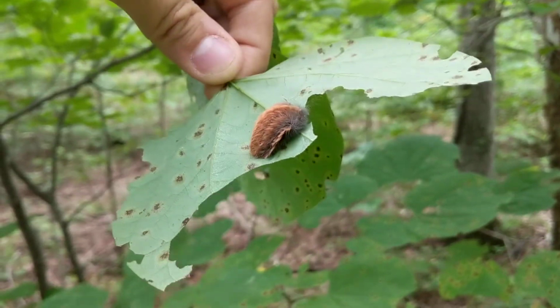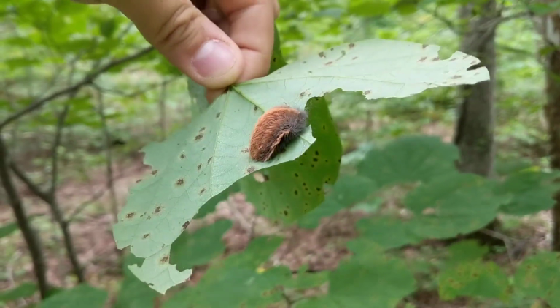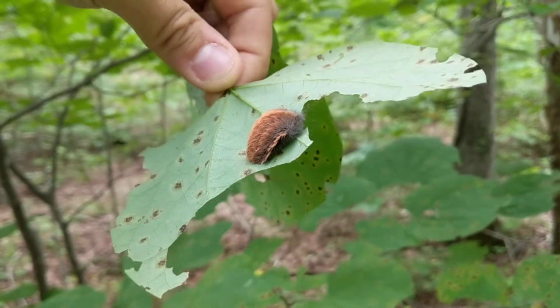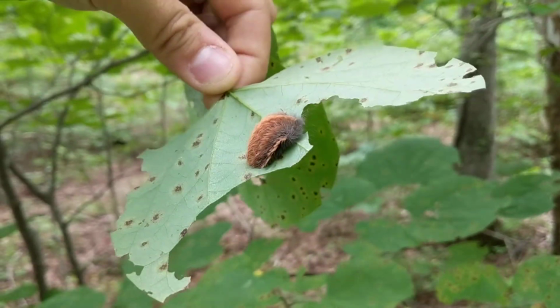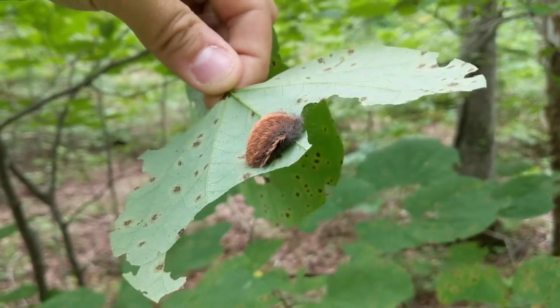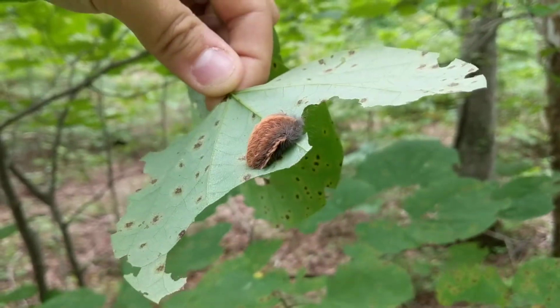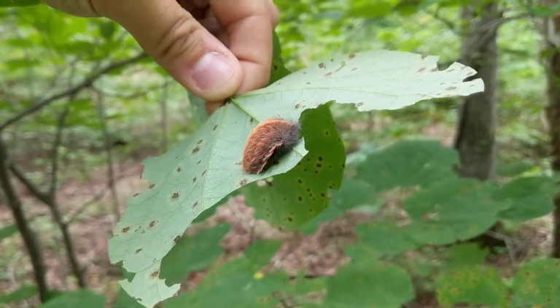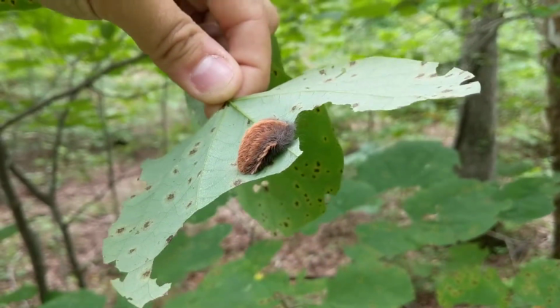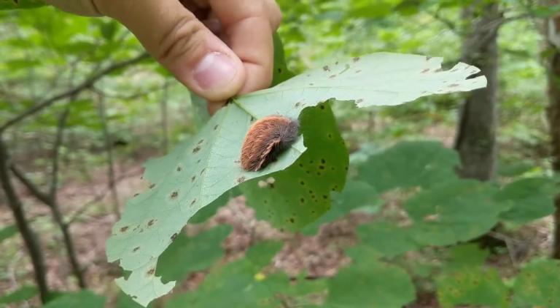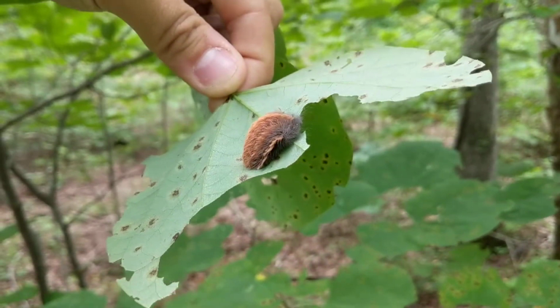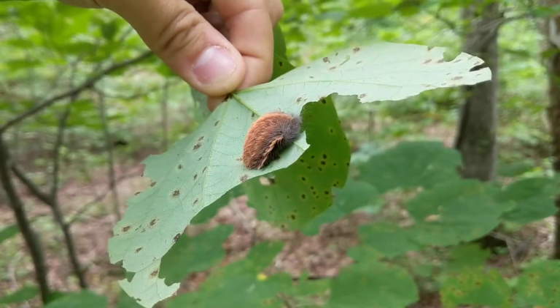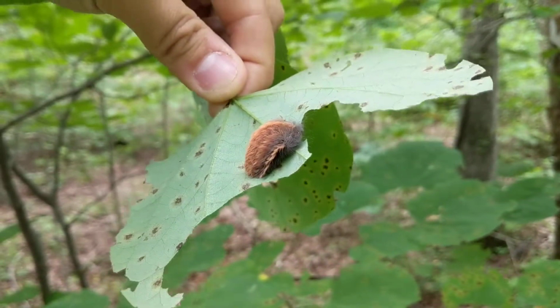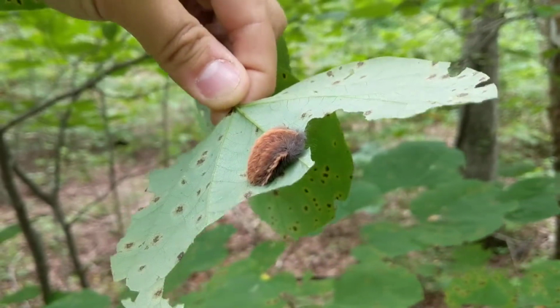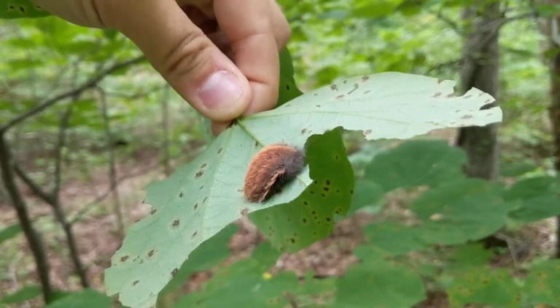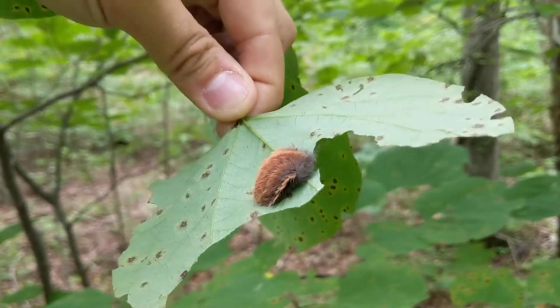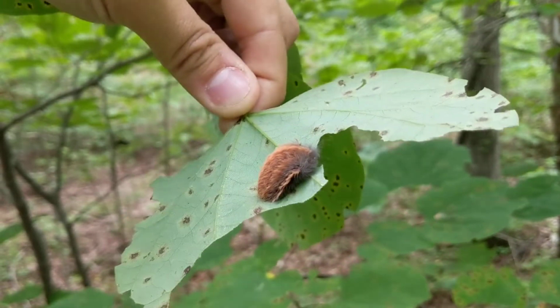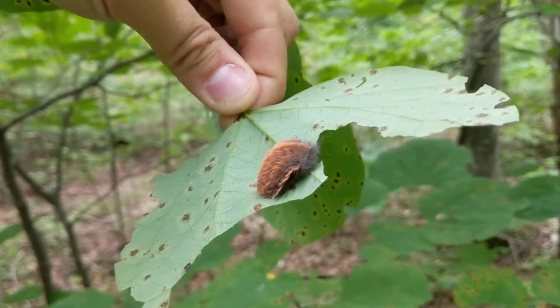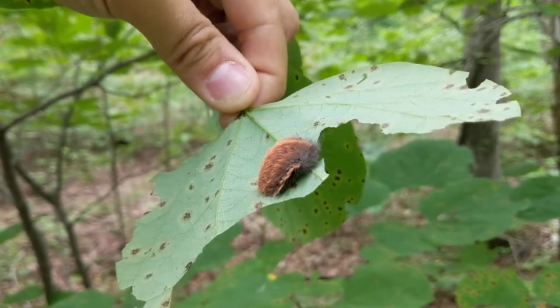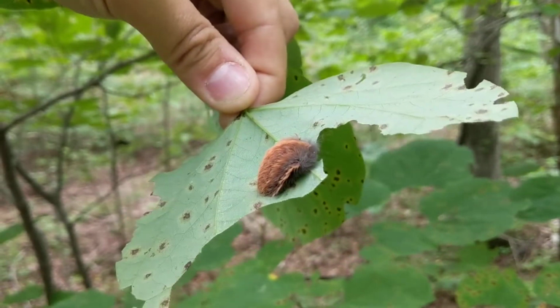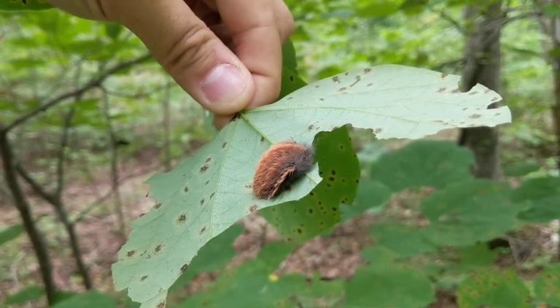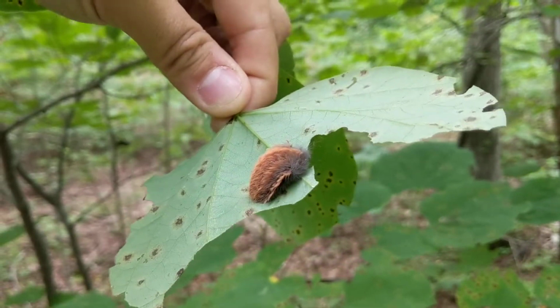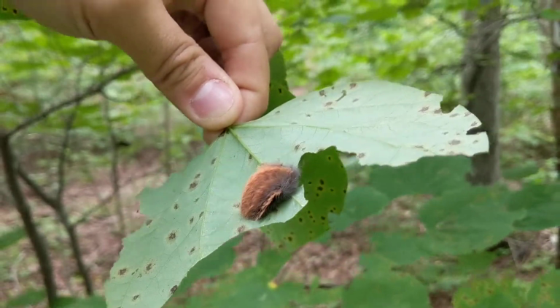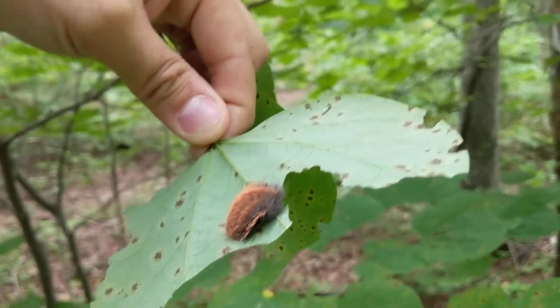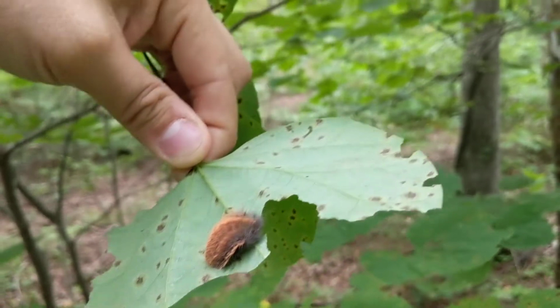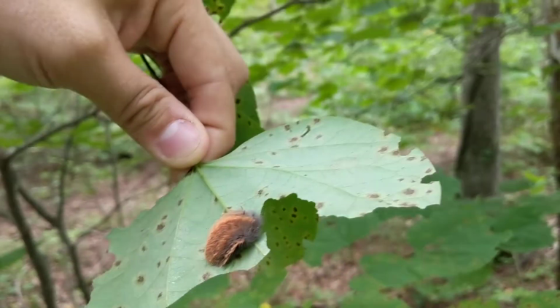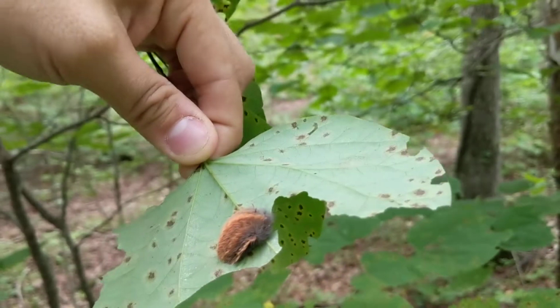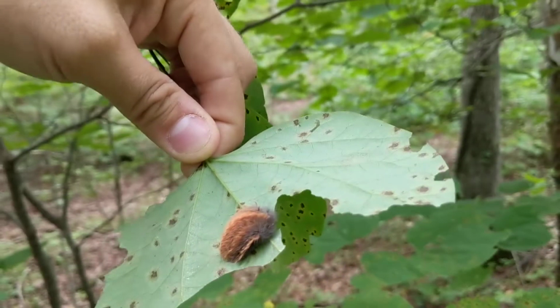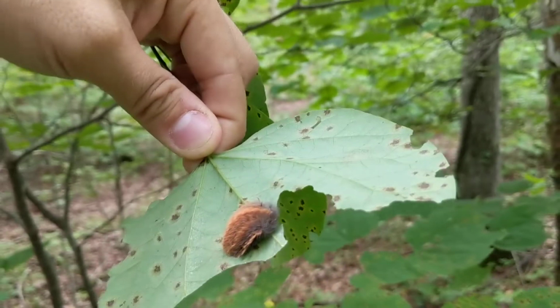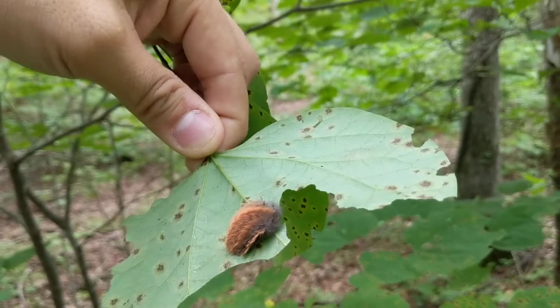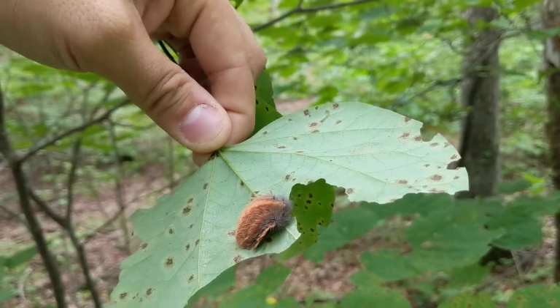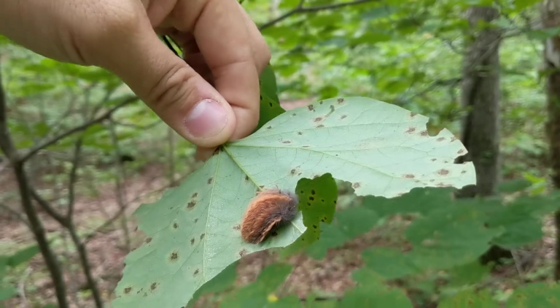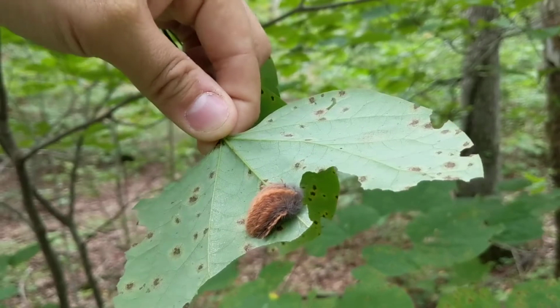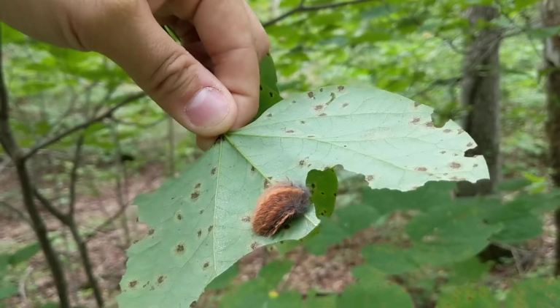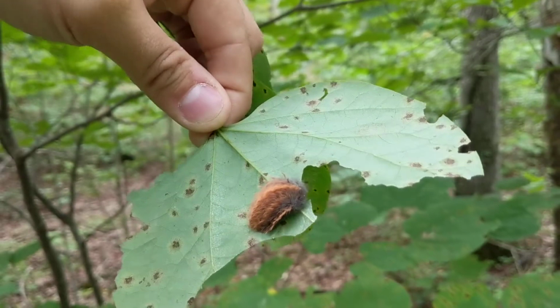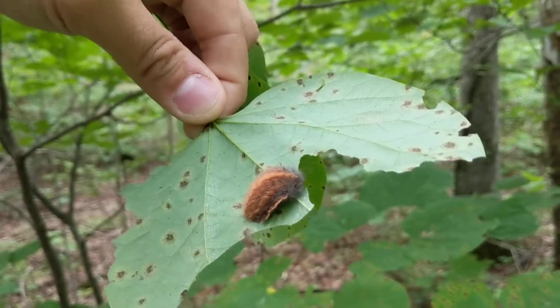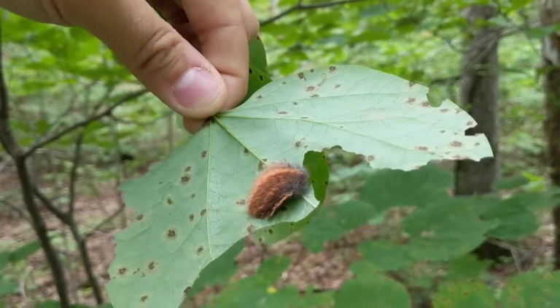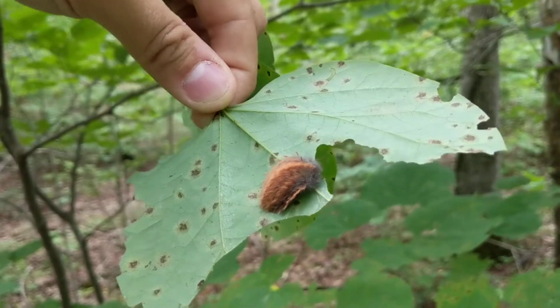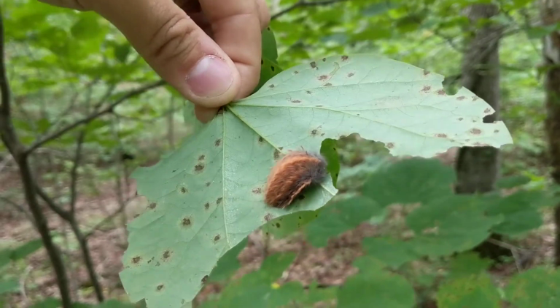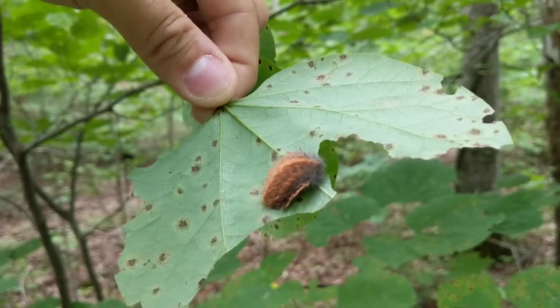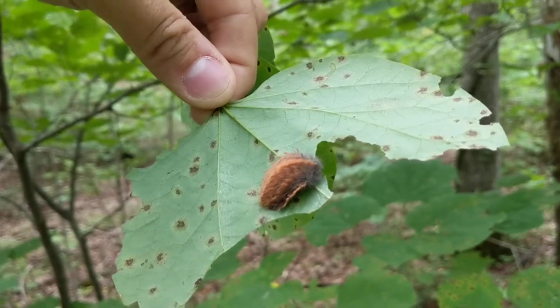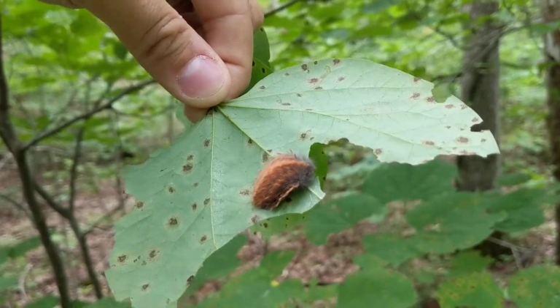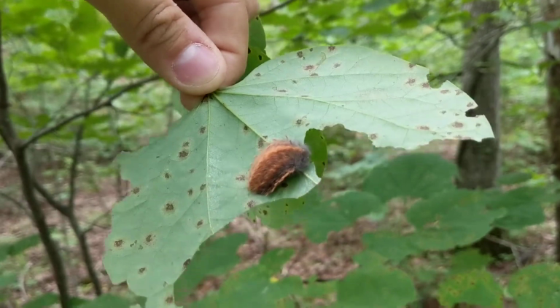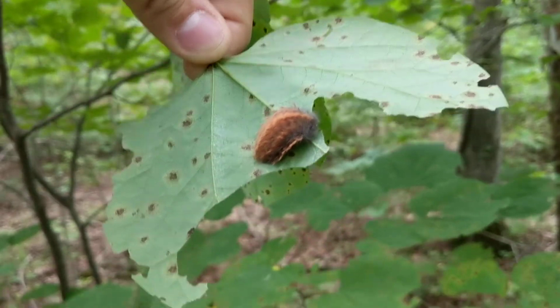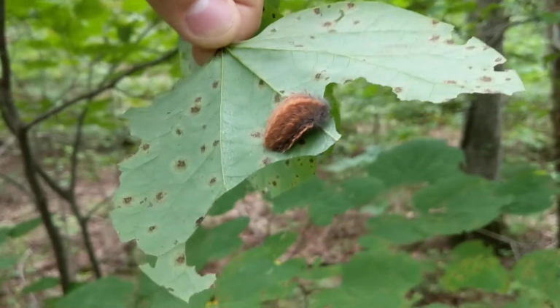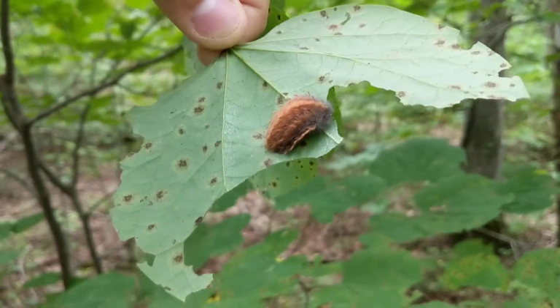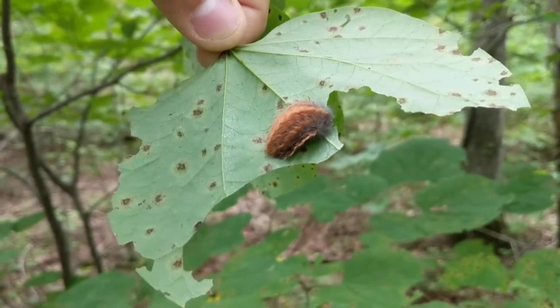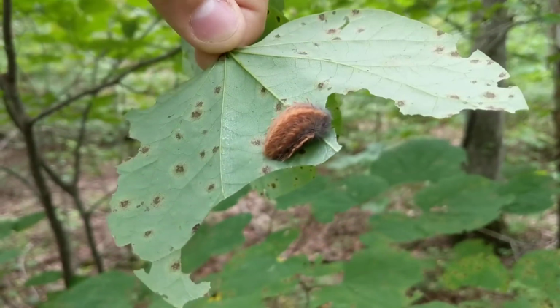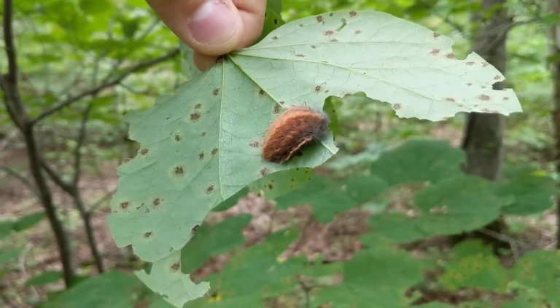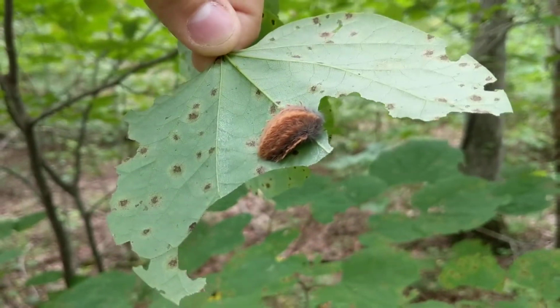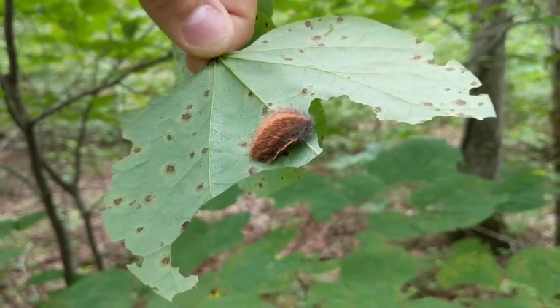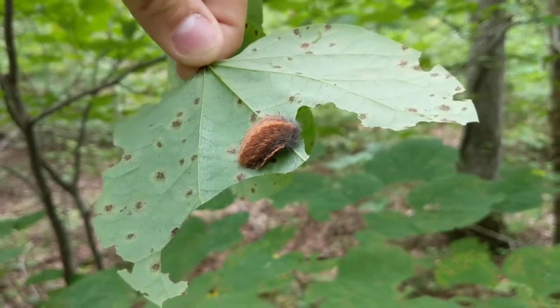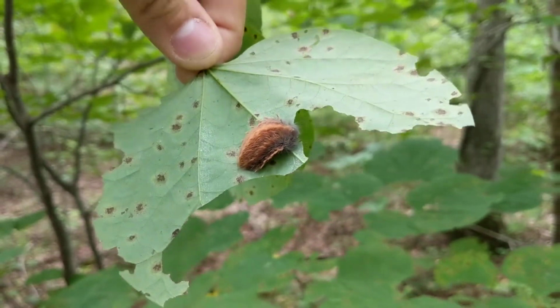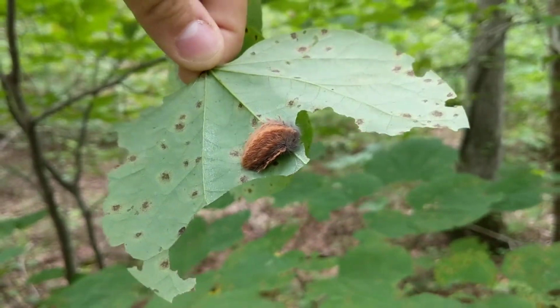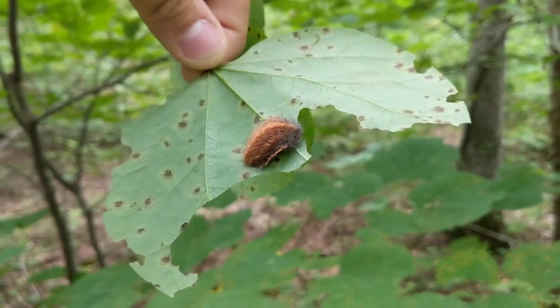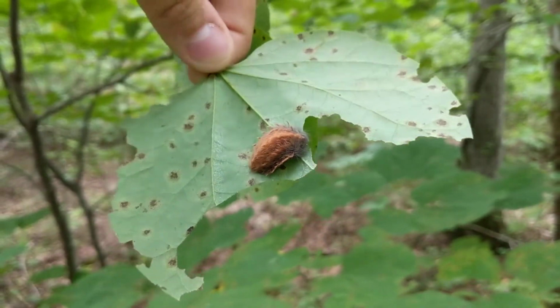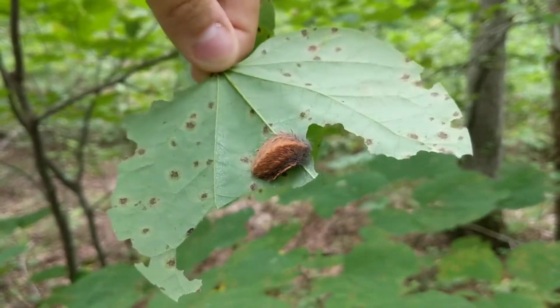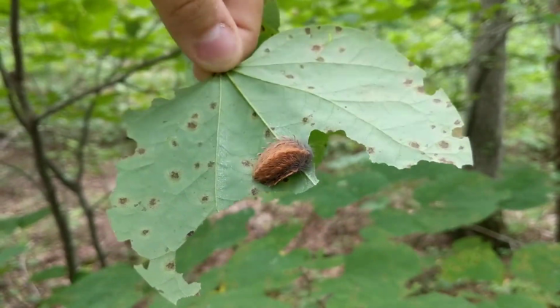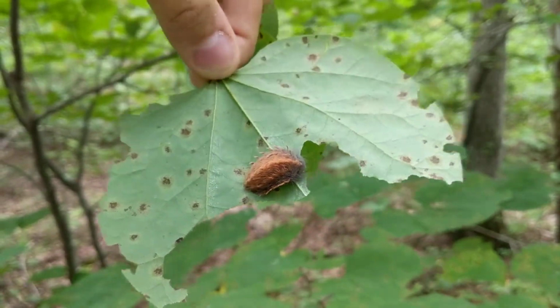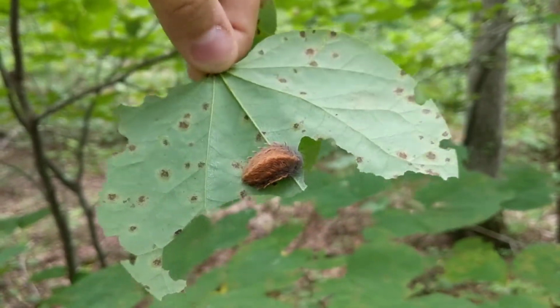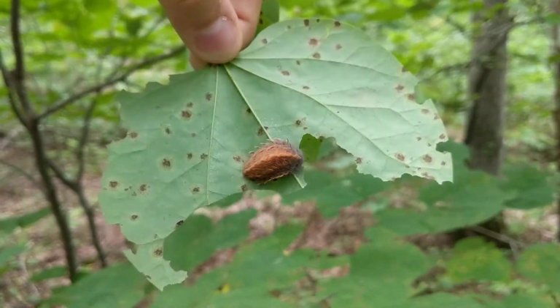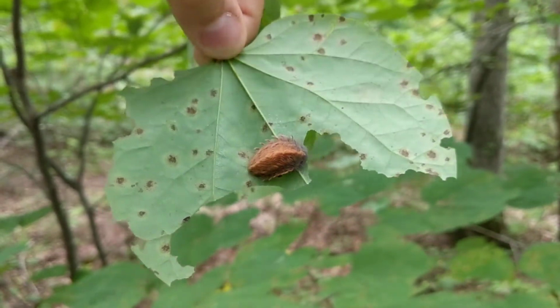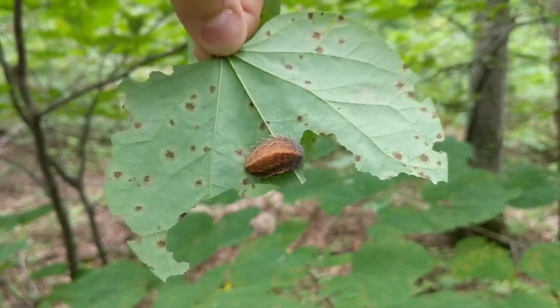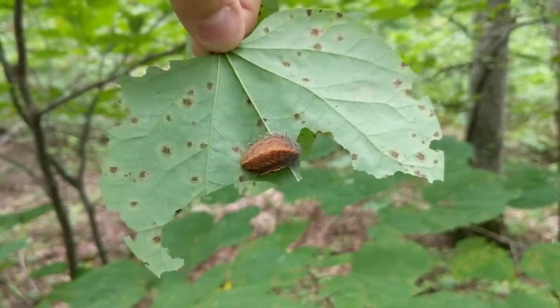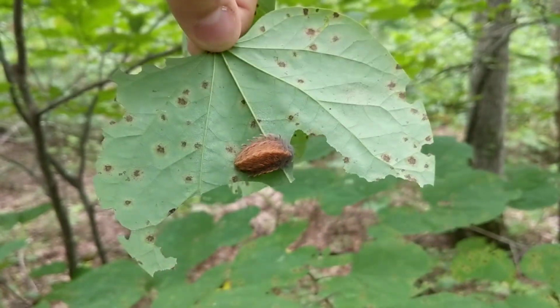So yeah, if you ever see a really cute little fuzzy caterpillar like this — there are a couple more on this tree too, so I'm being really careful — just don't touch it.